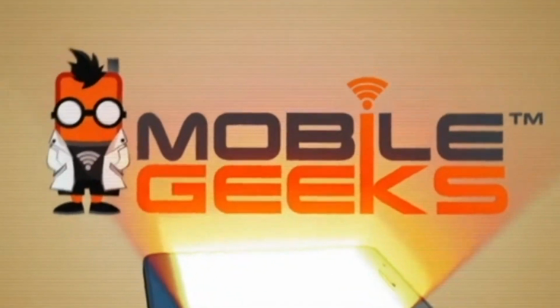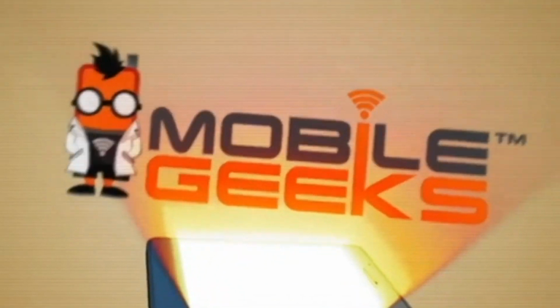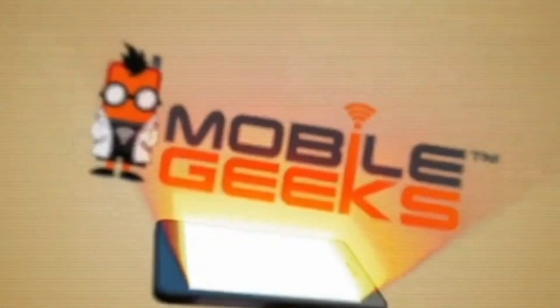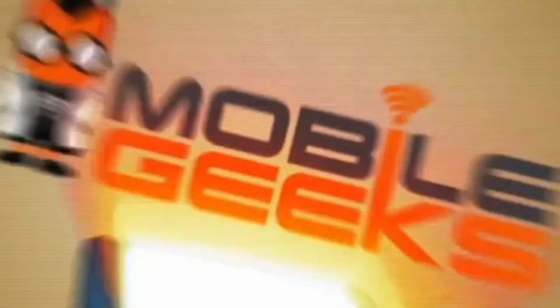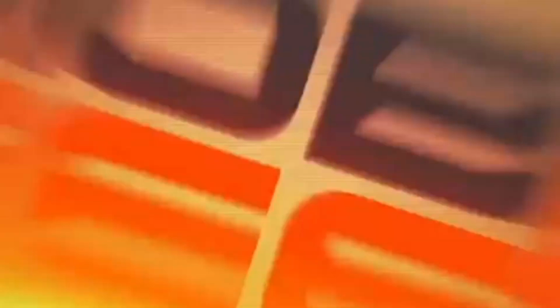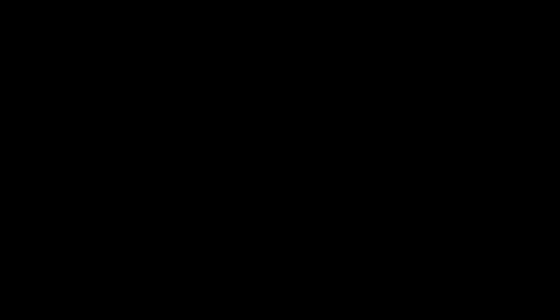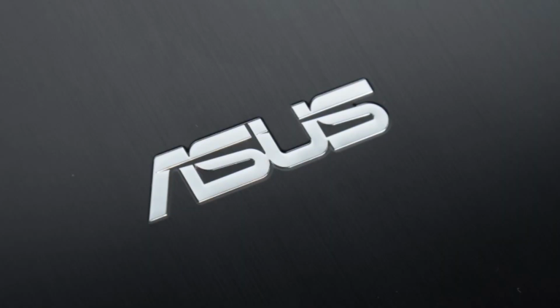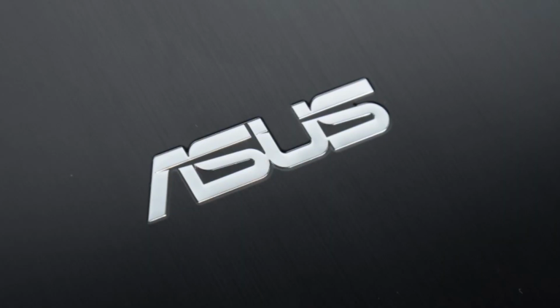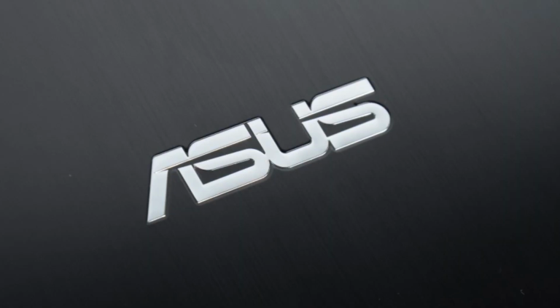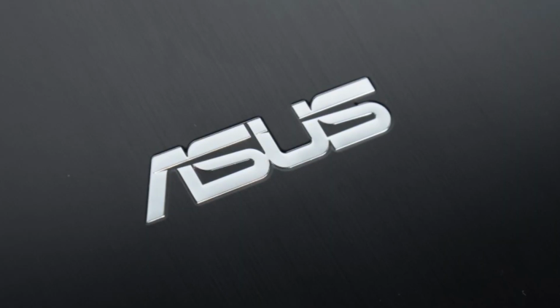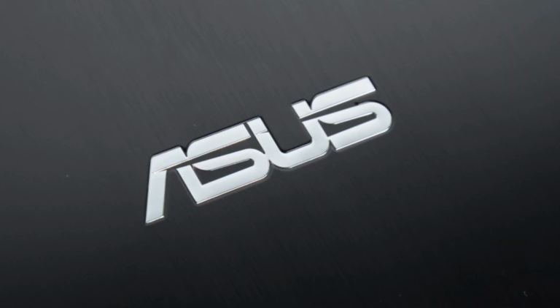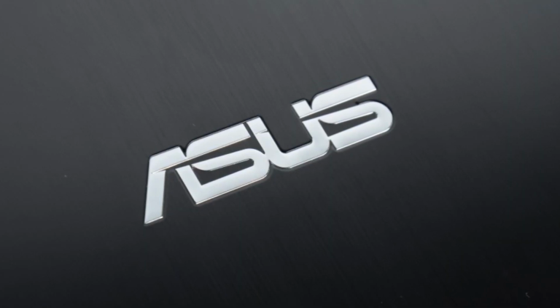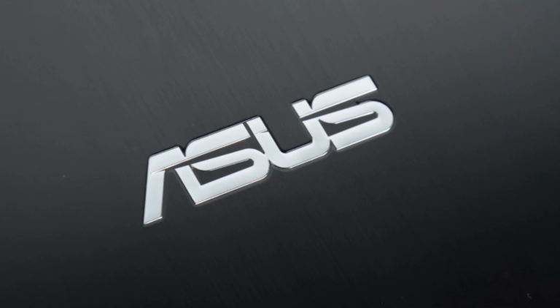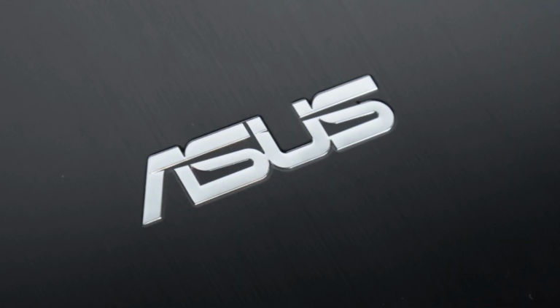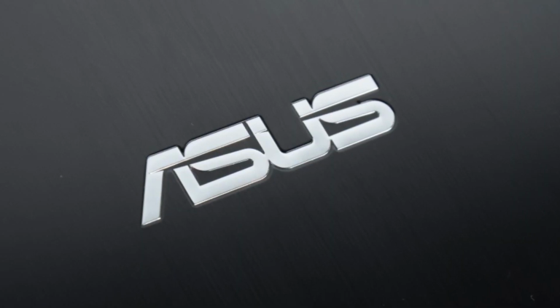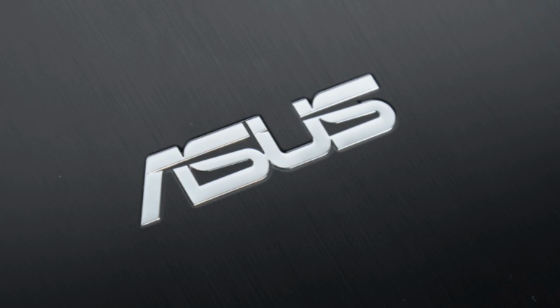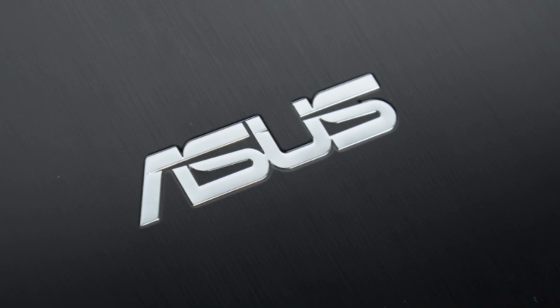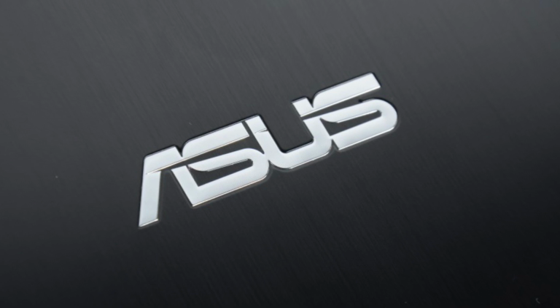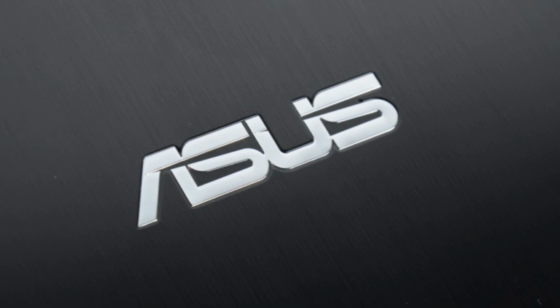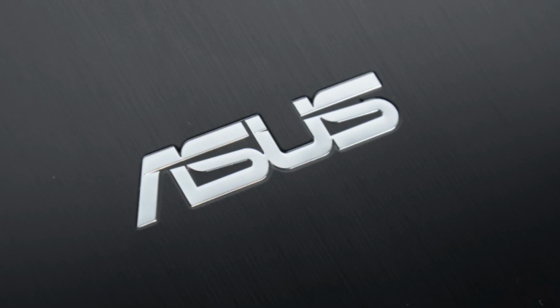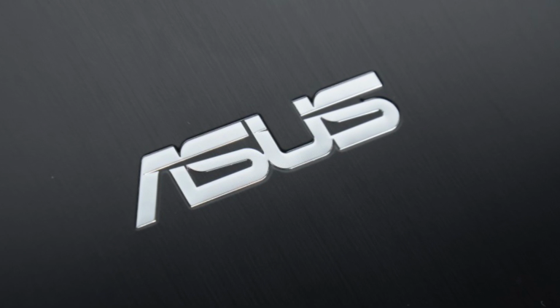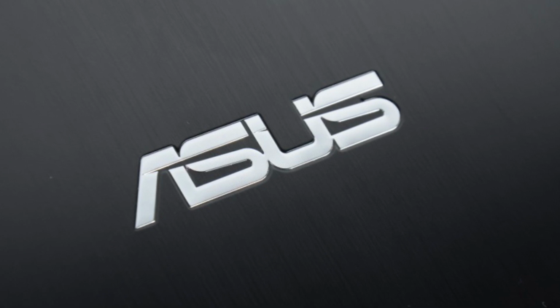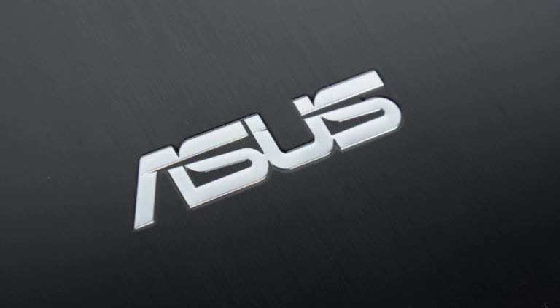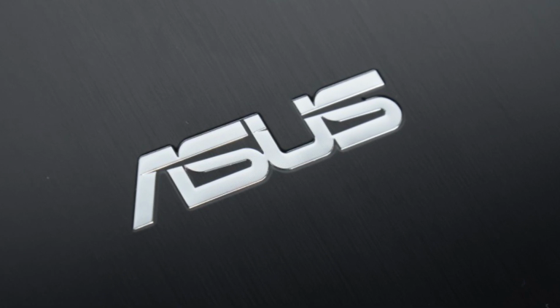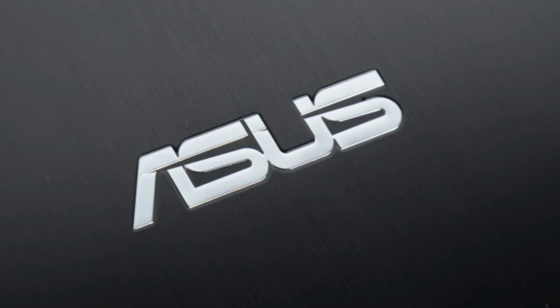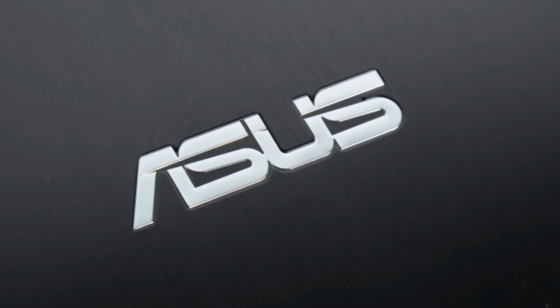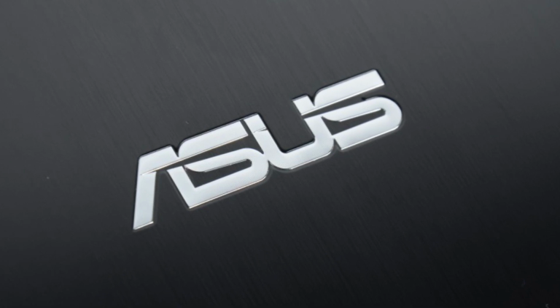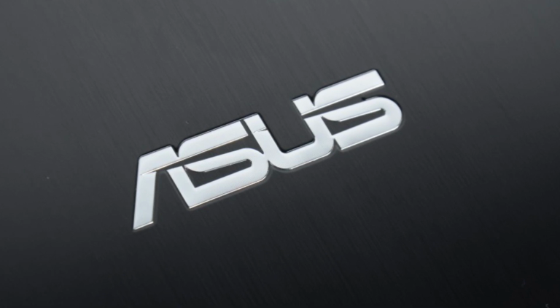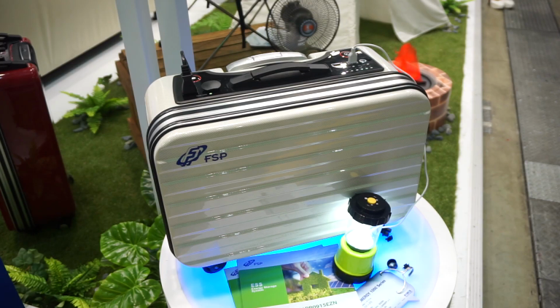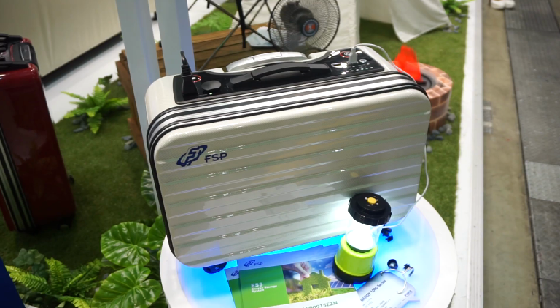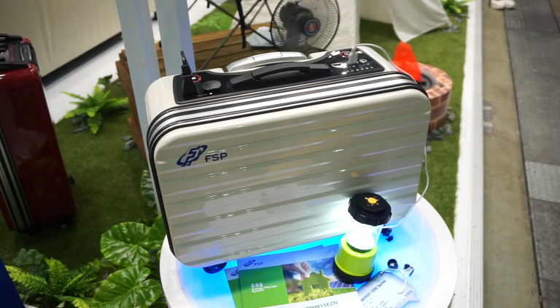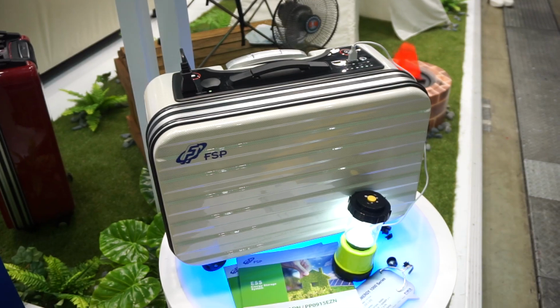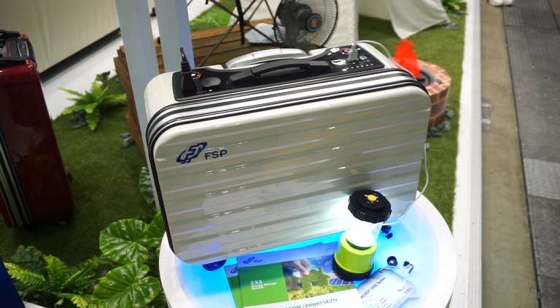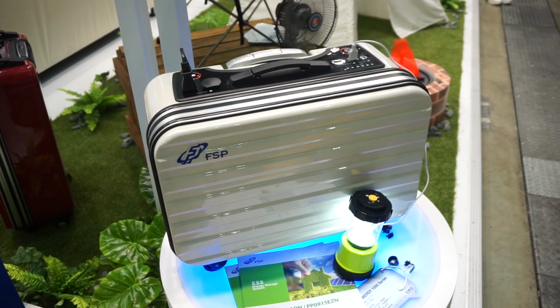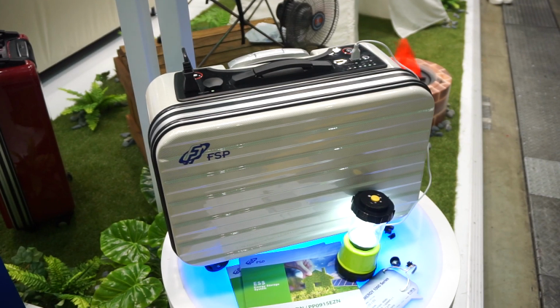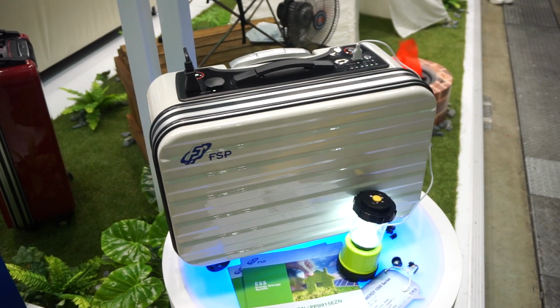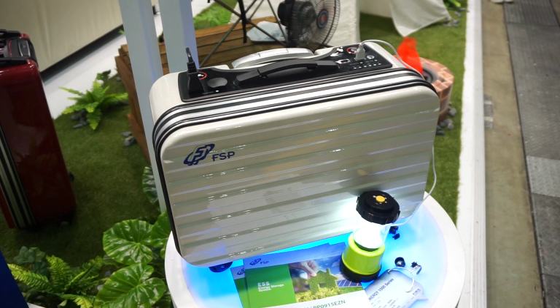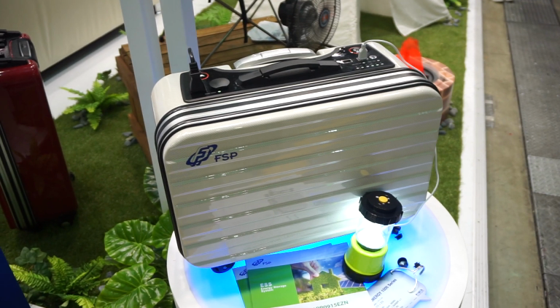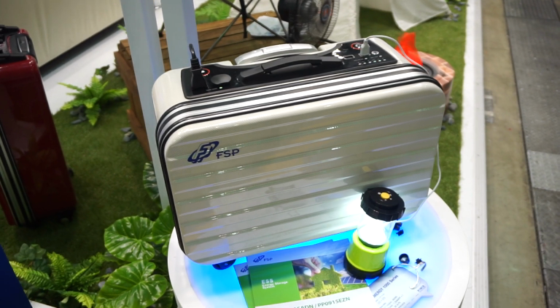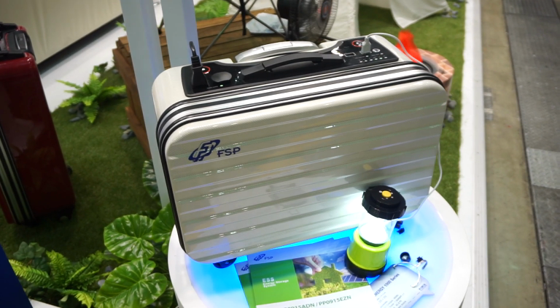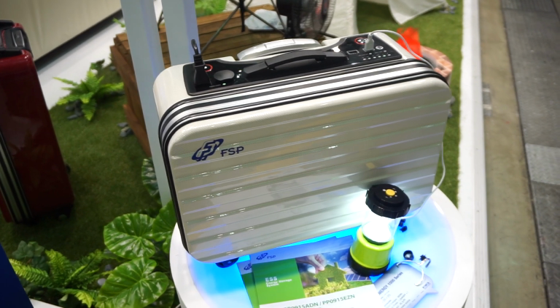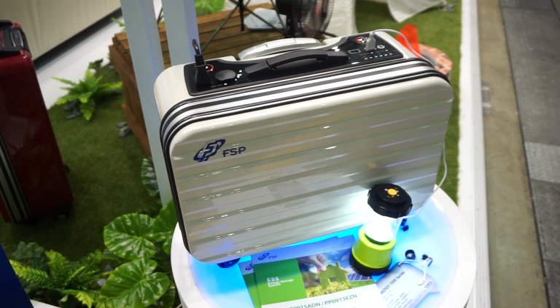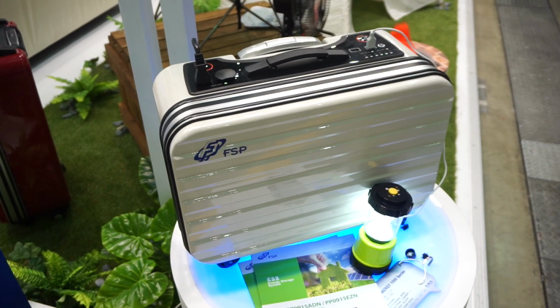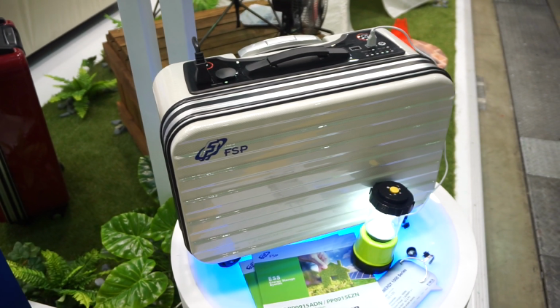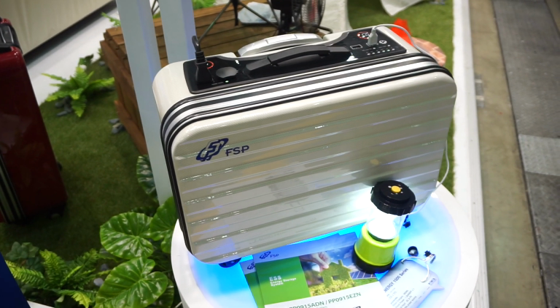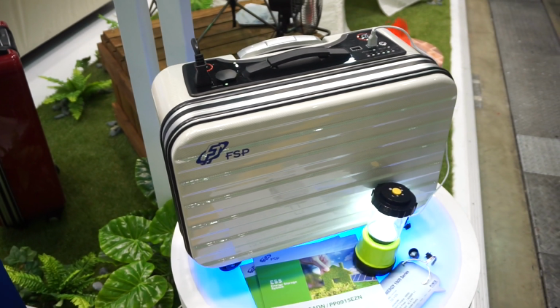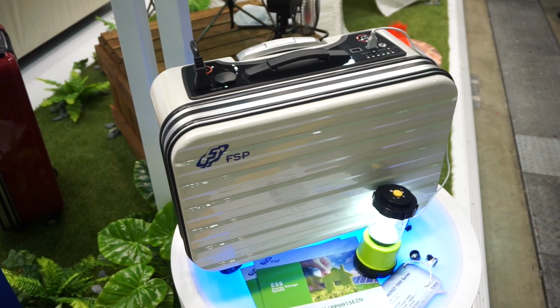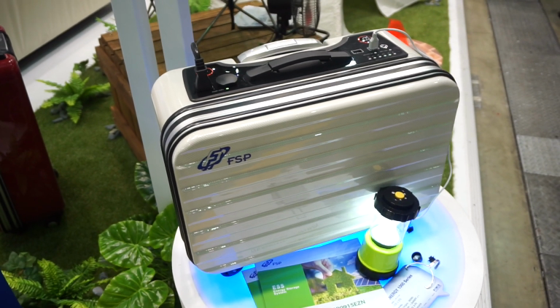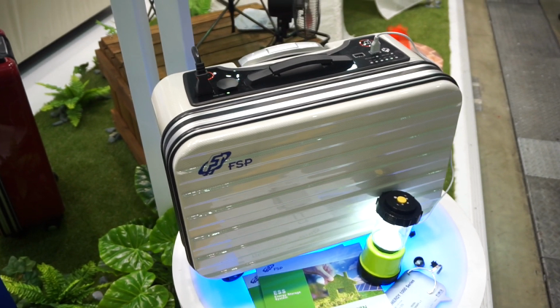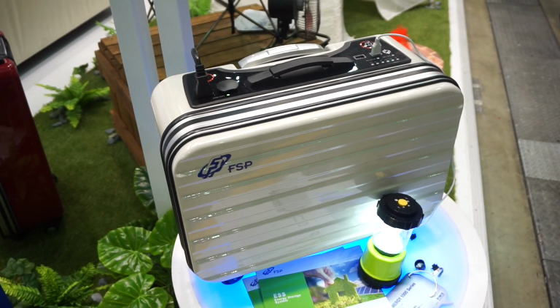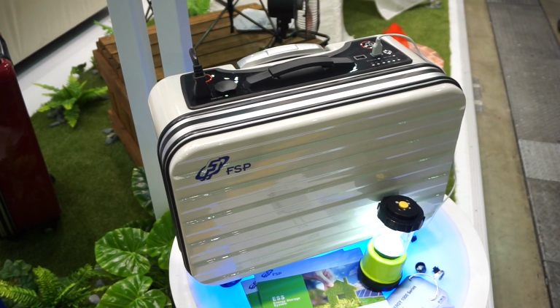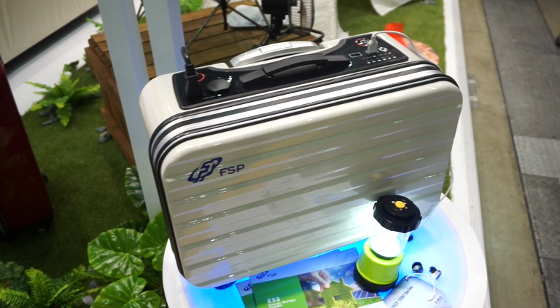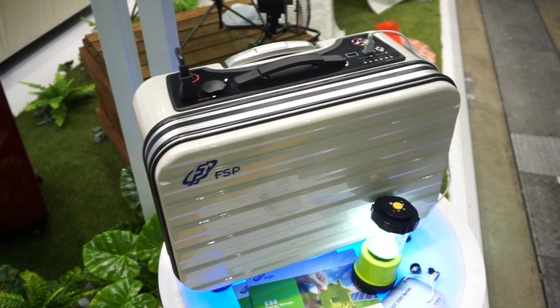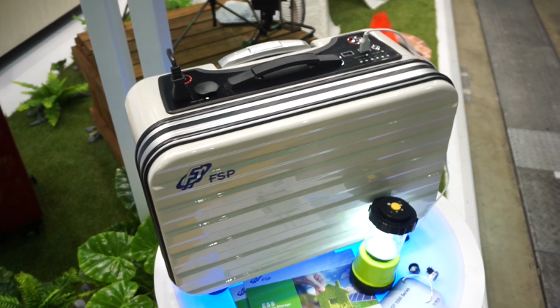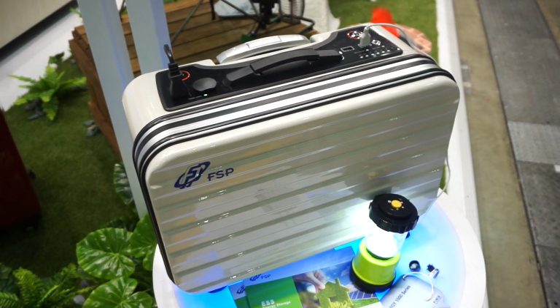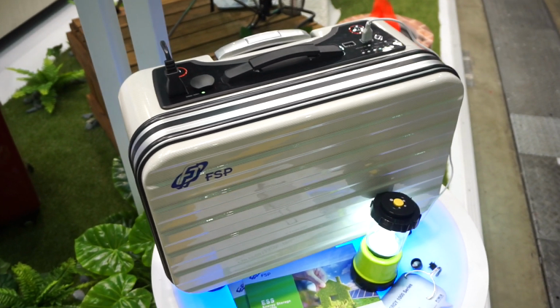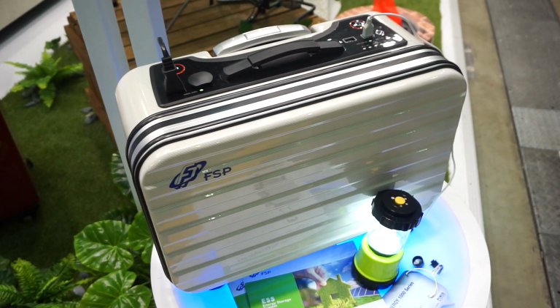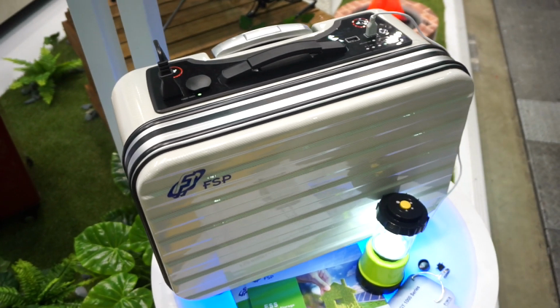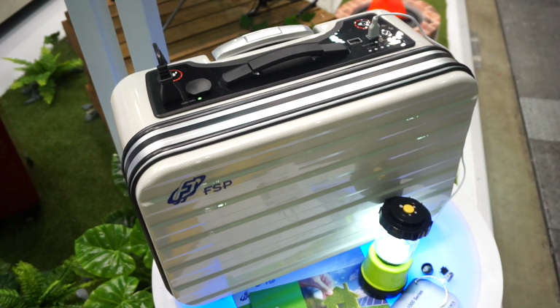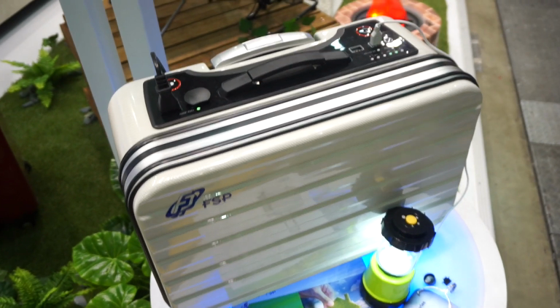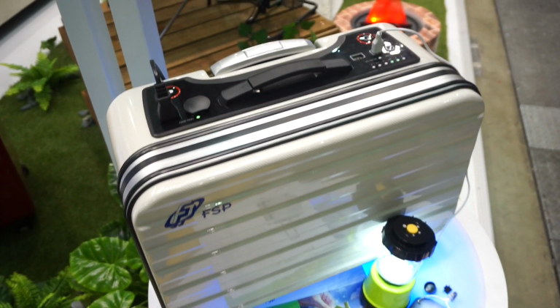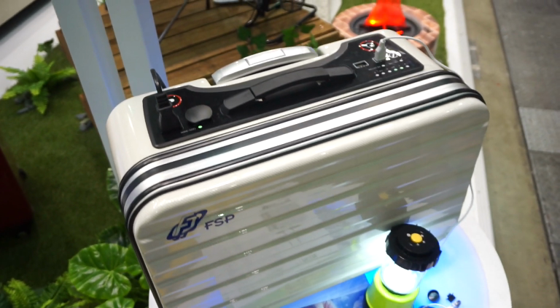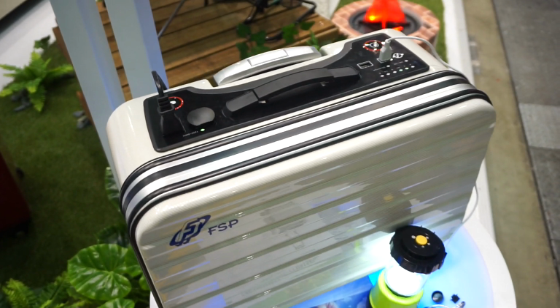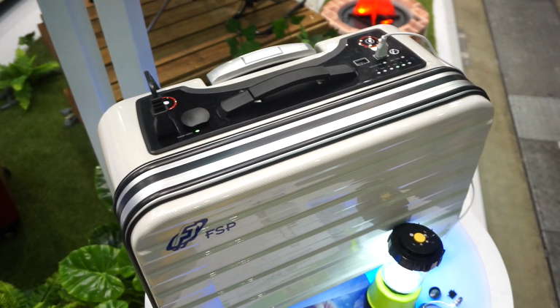This Mobile Geeks video is powered by Asus. Remember the last time your battery was dead? I've got a solution for you.